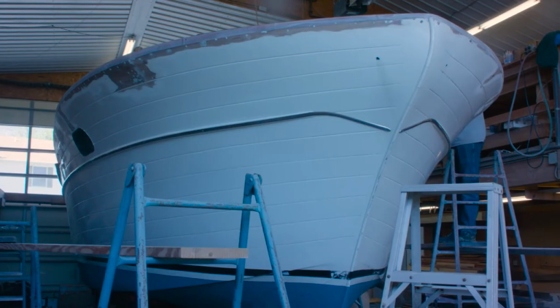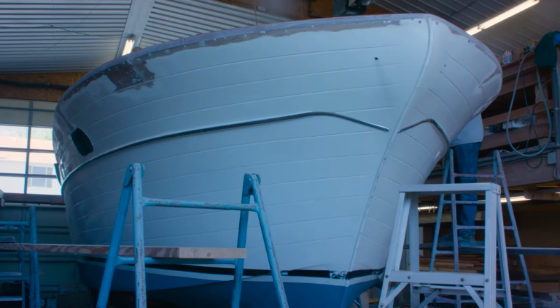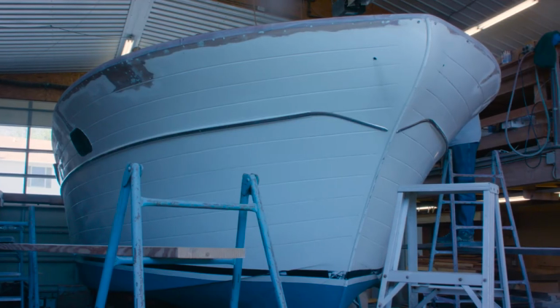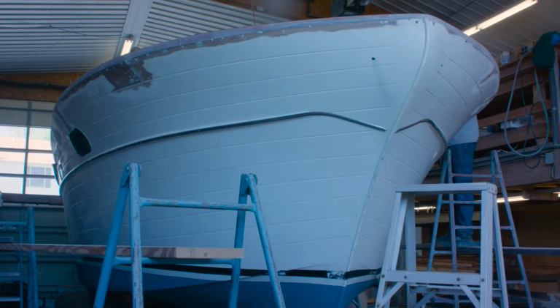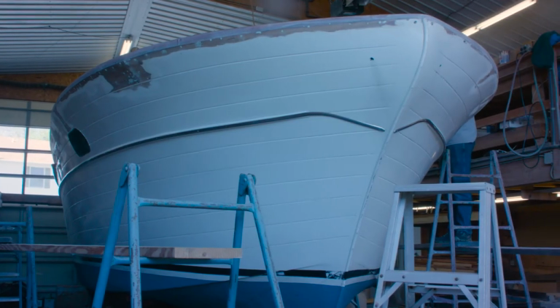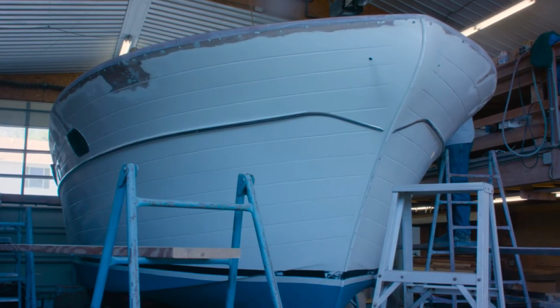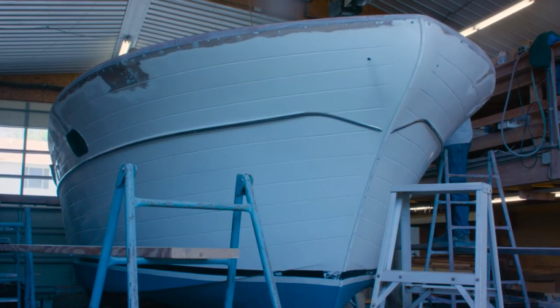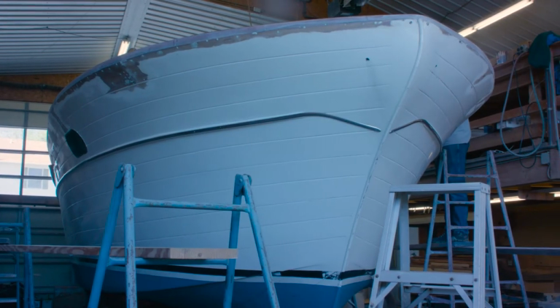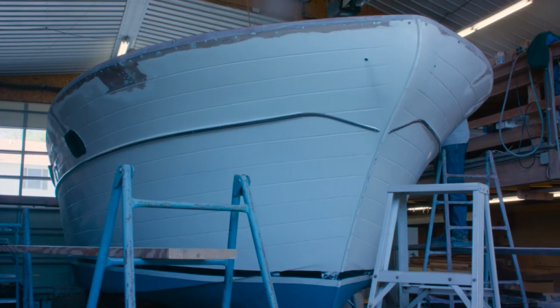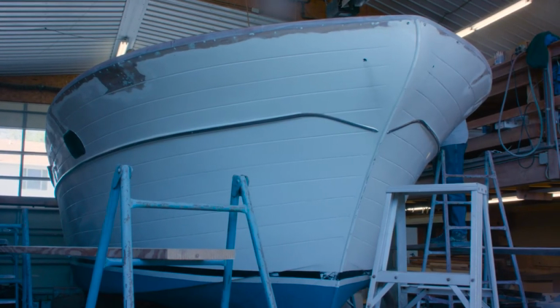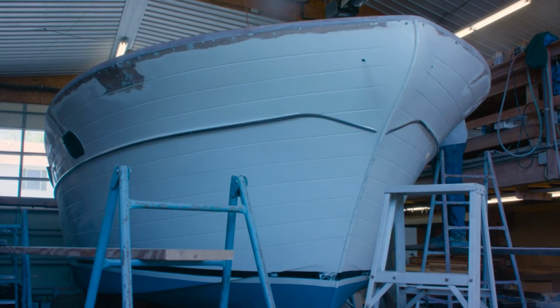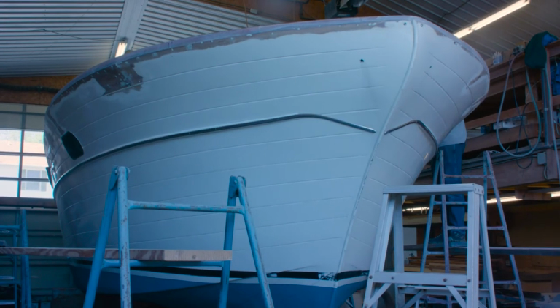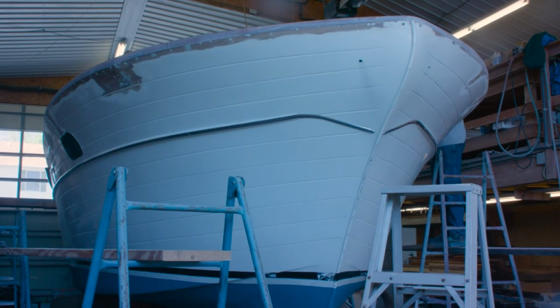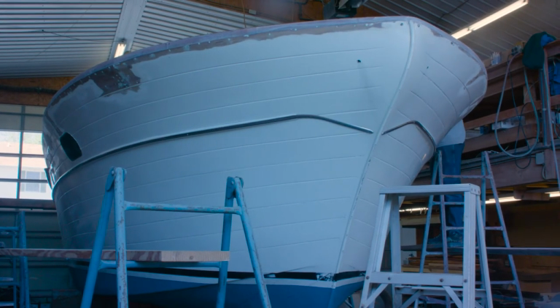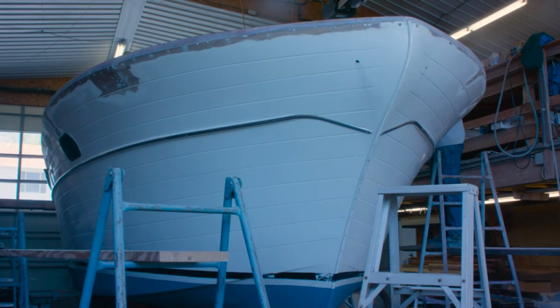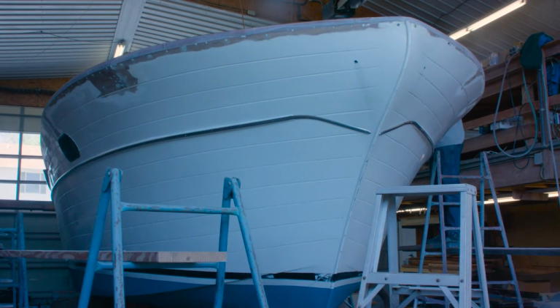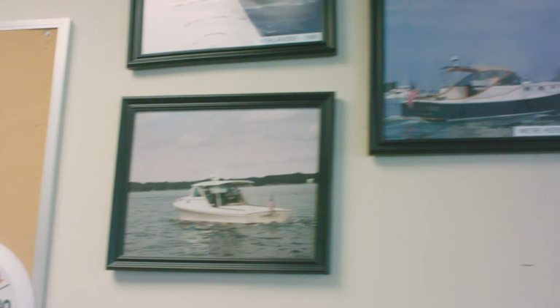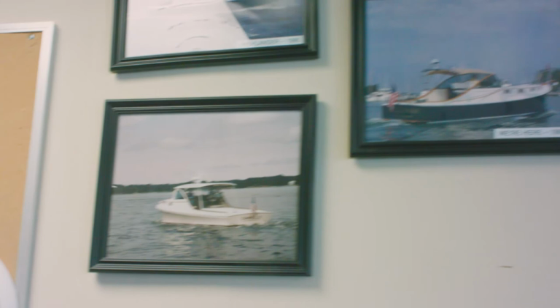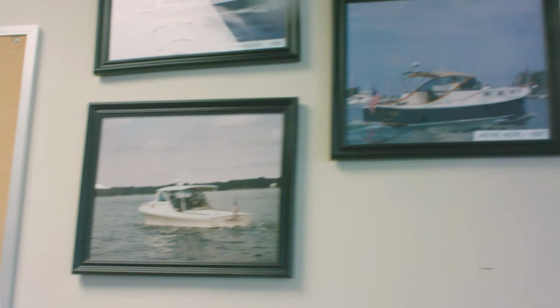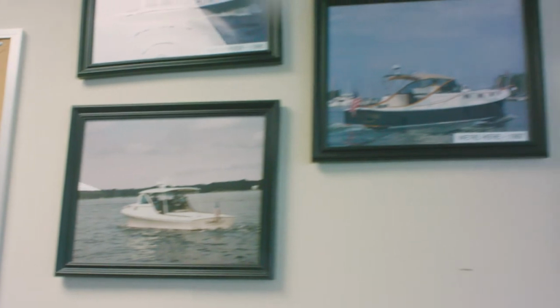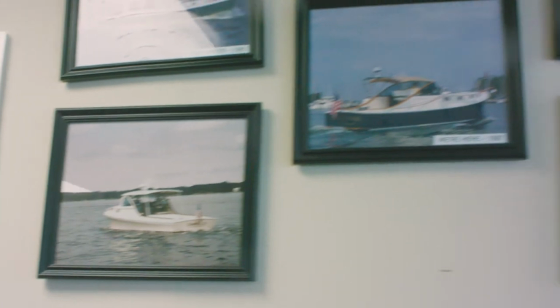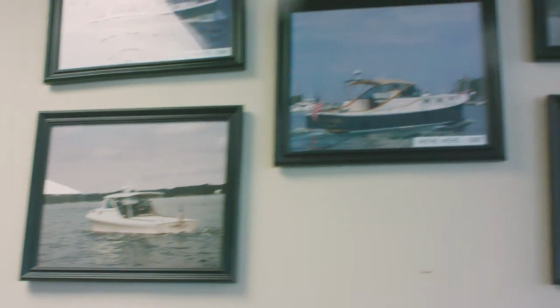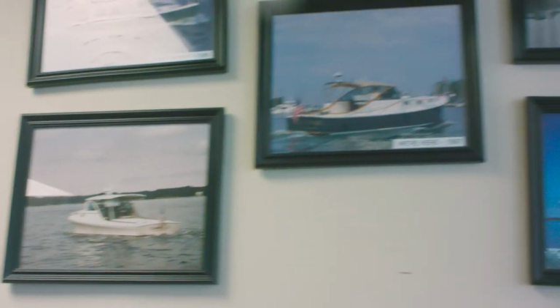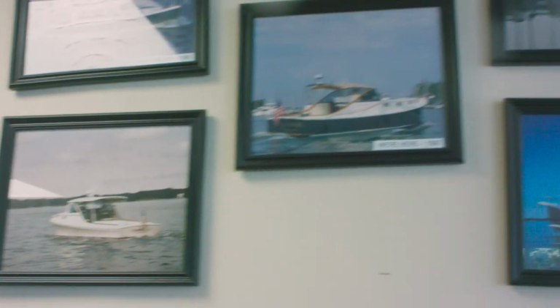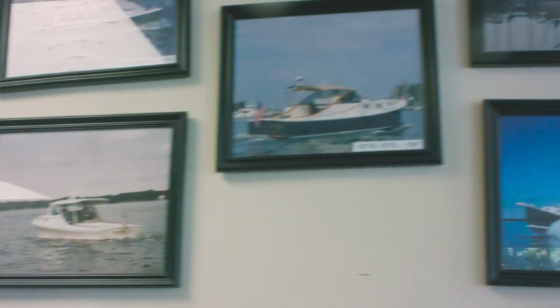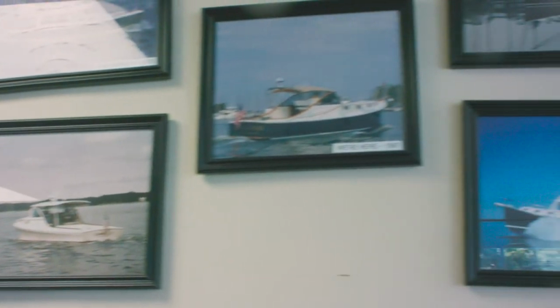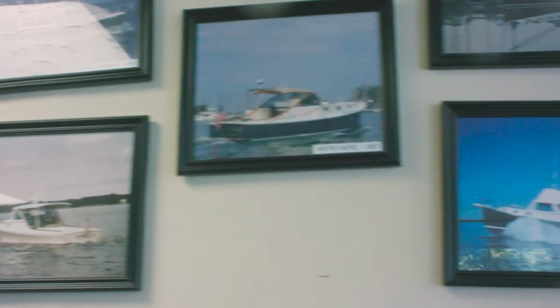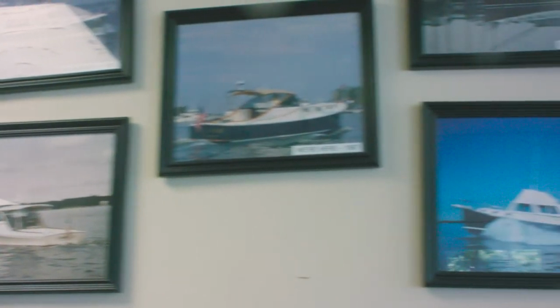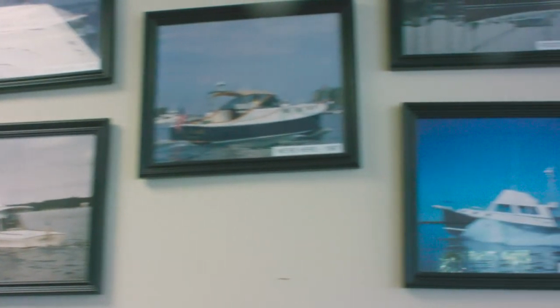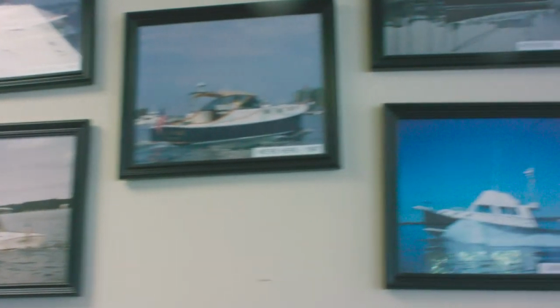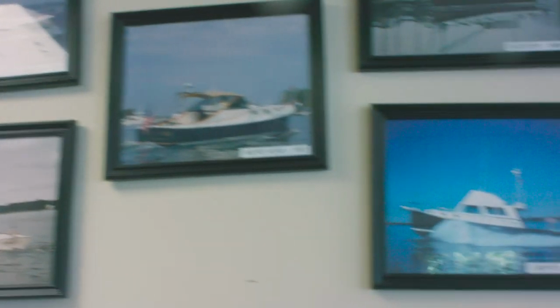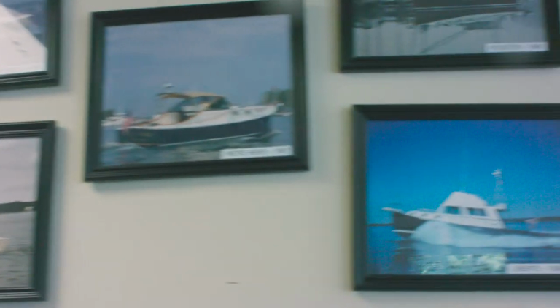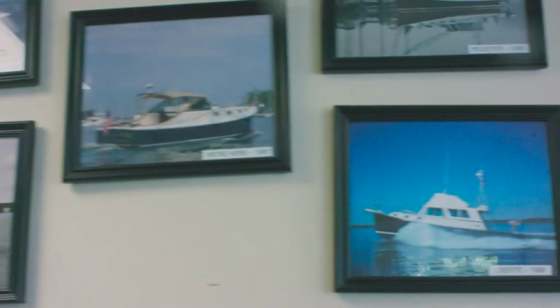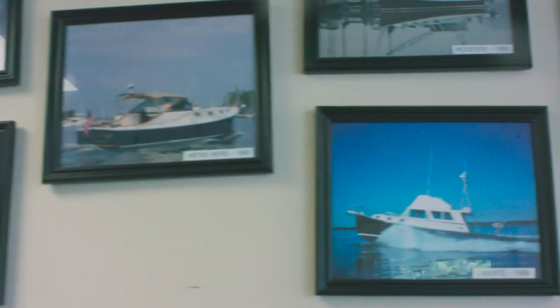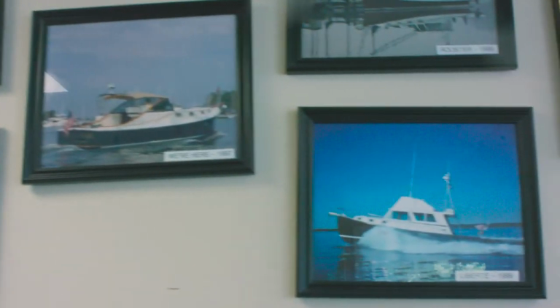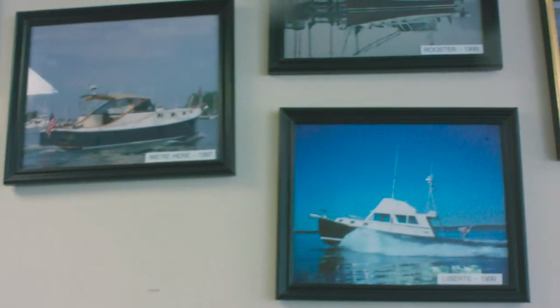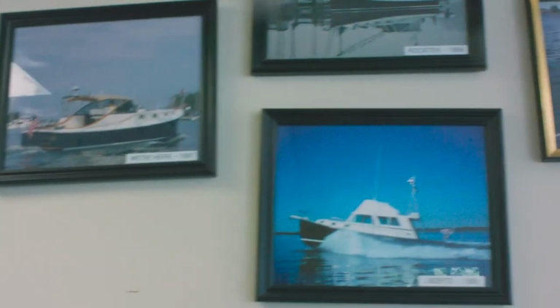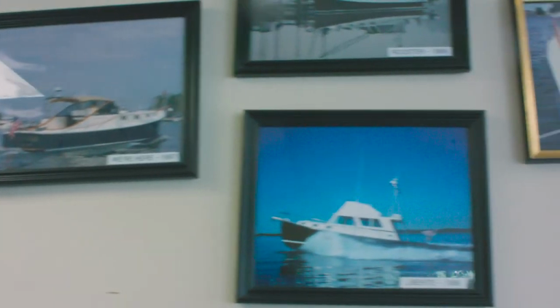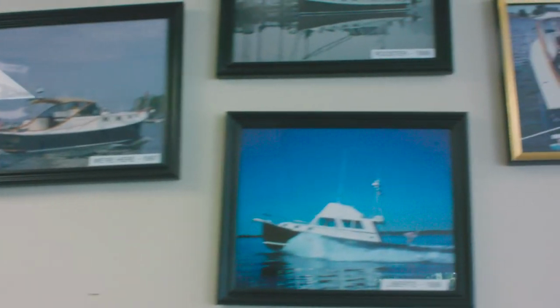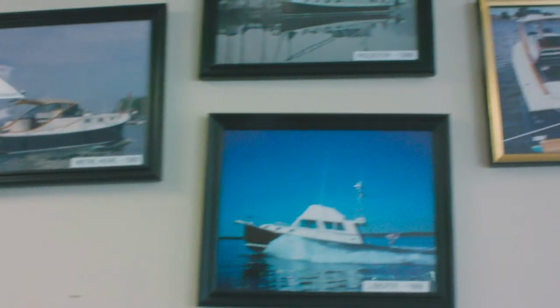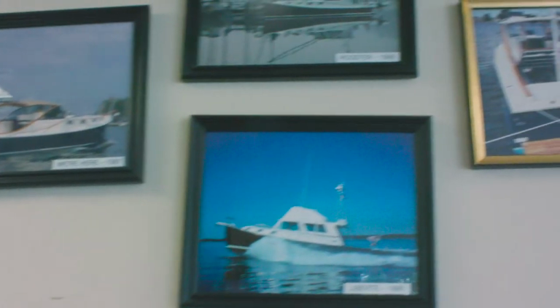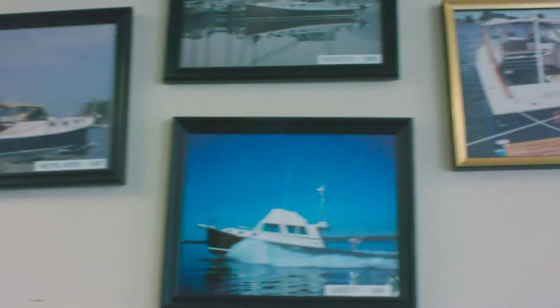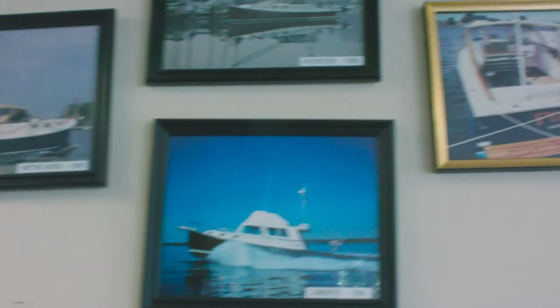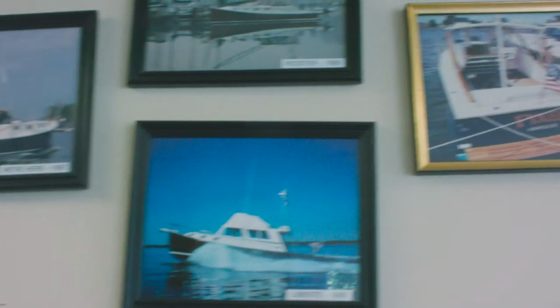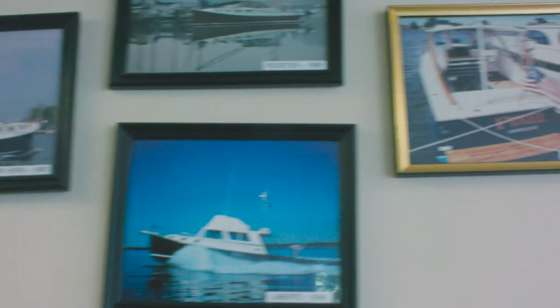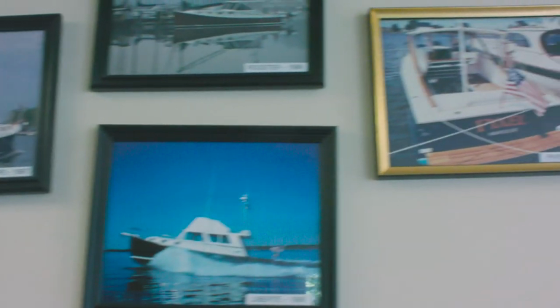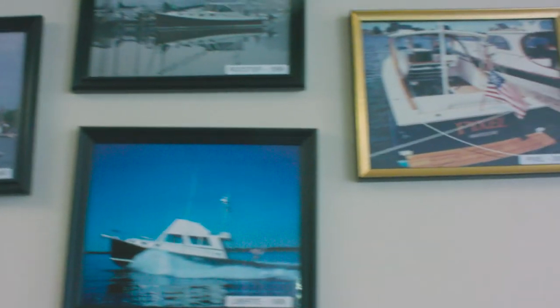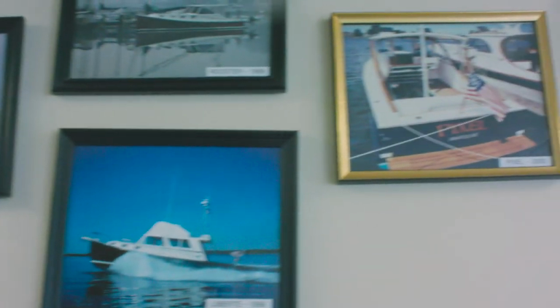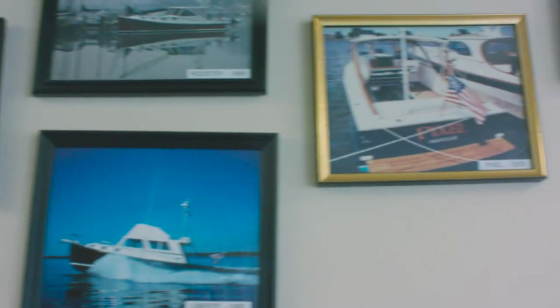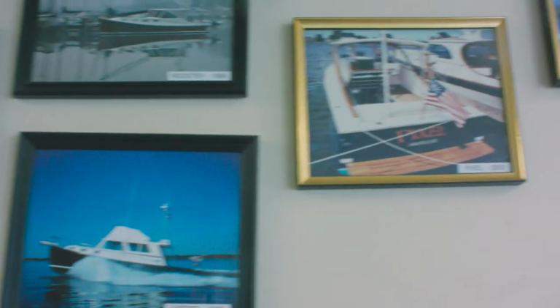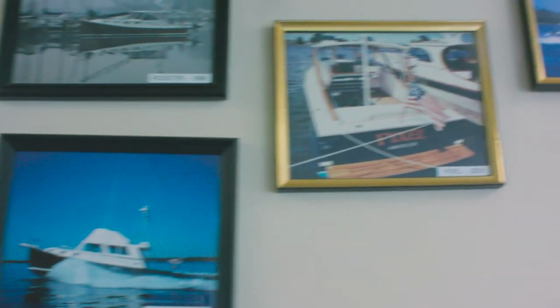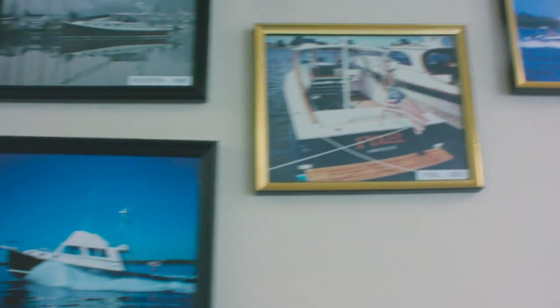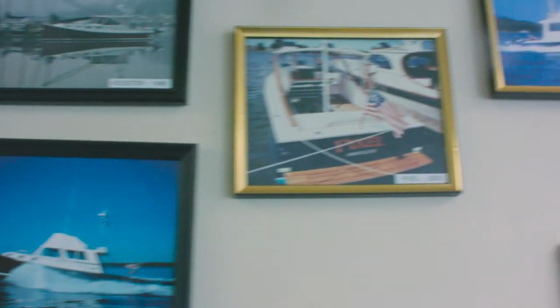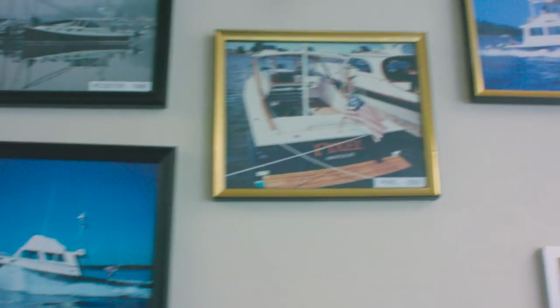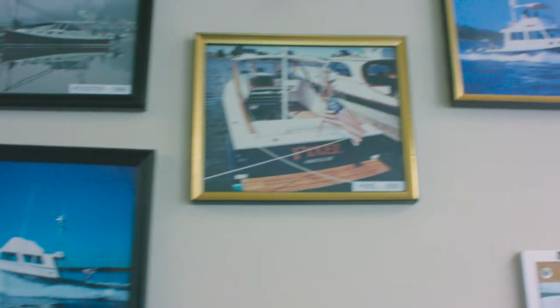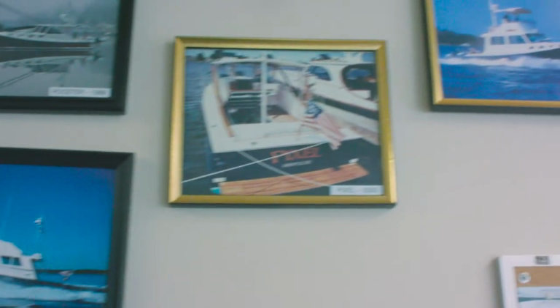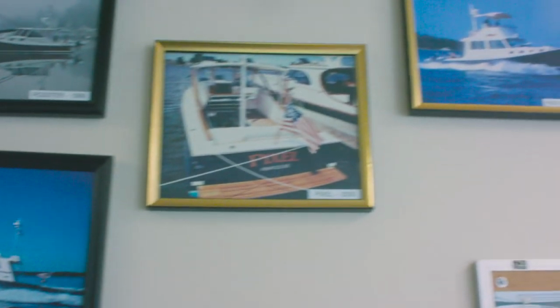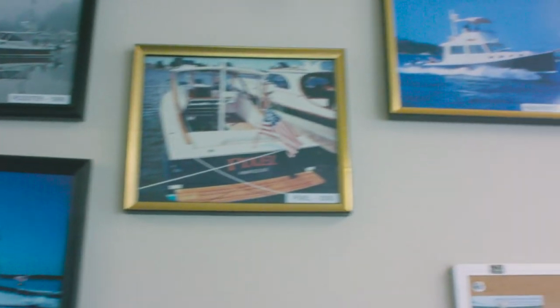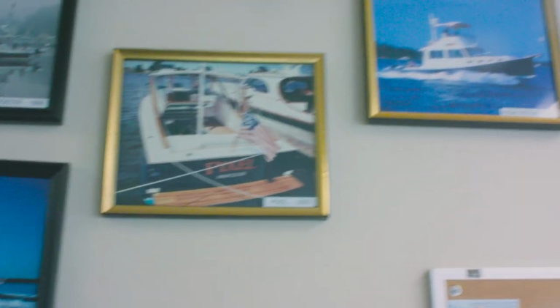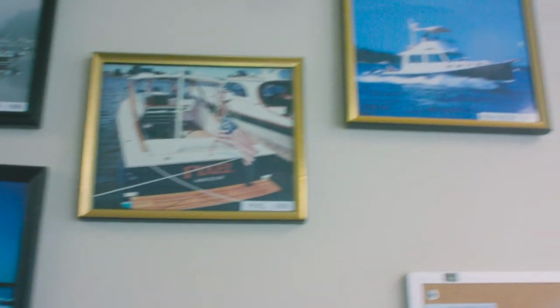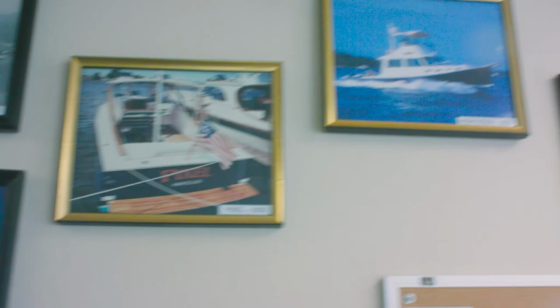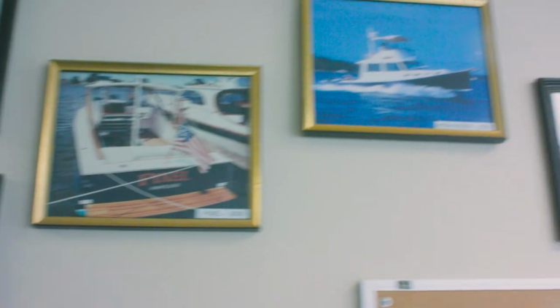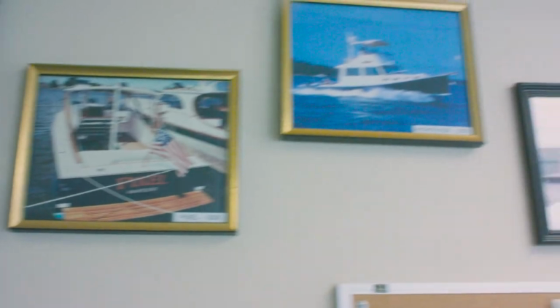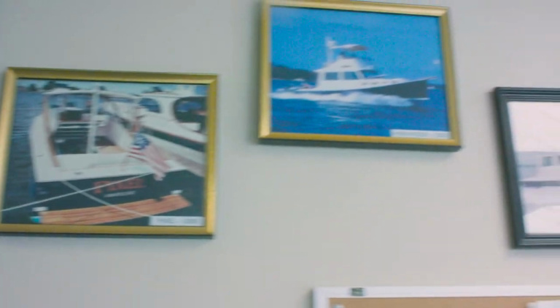Town Creek — the shop has essentially been our boat building facility for the better part of 20 years.